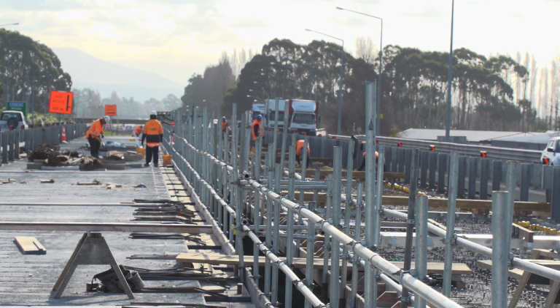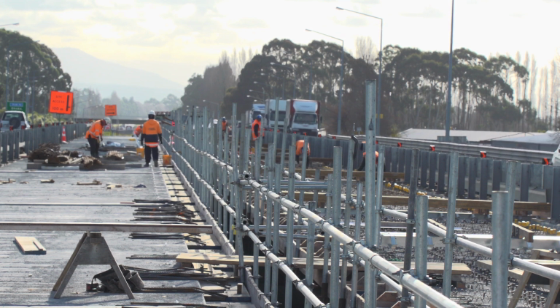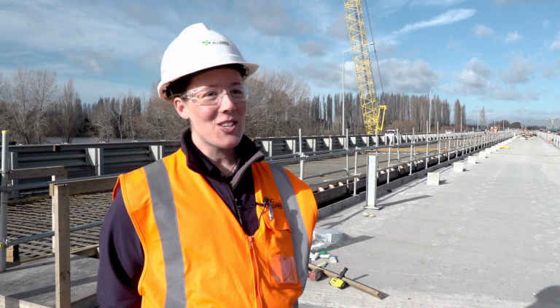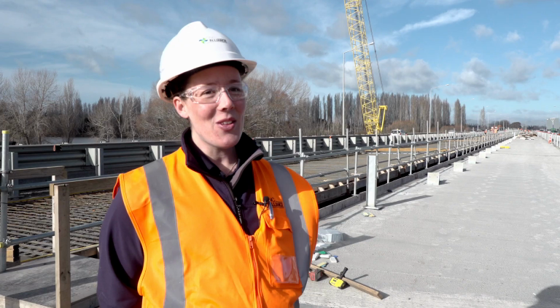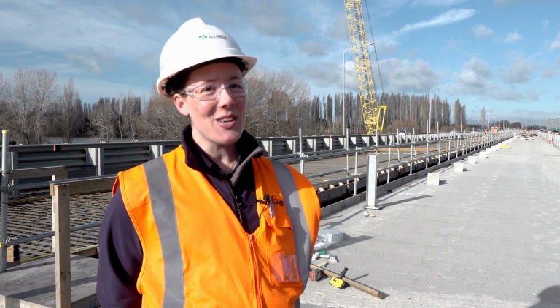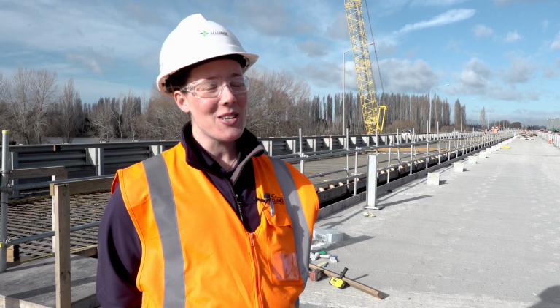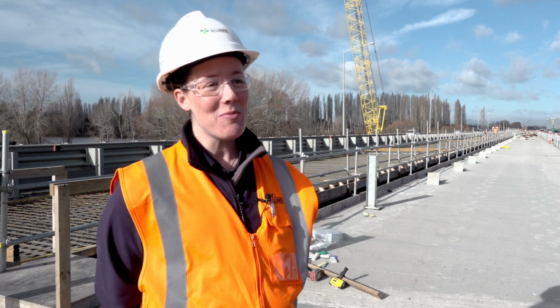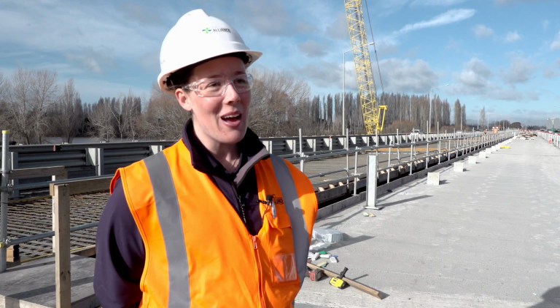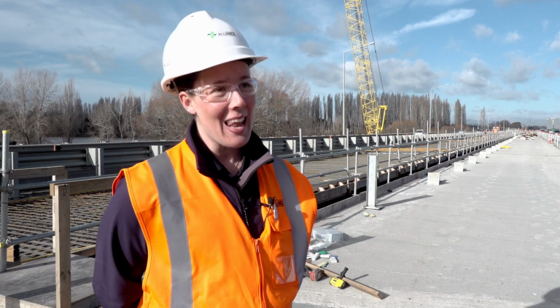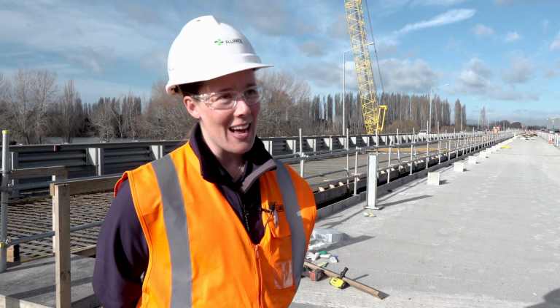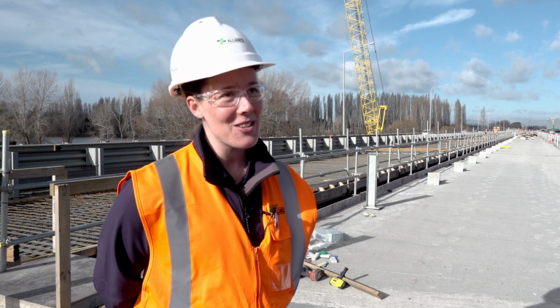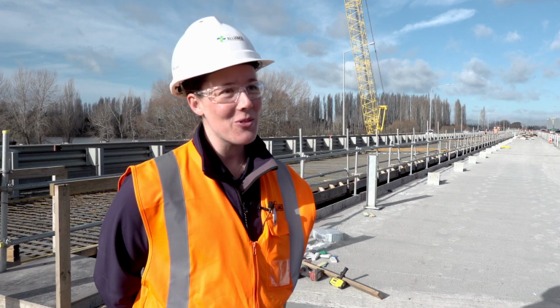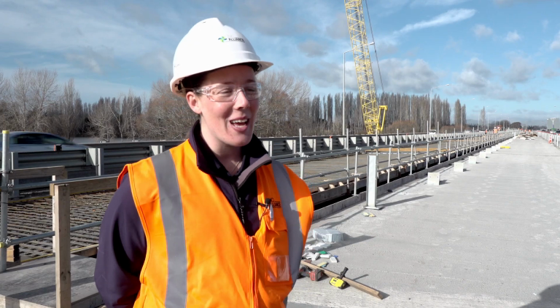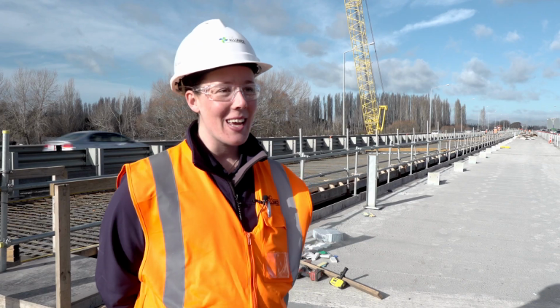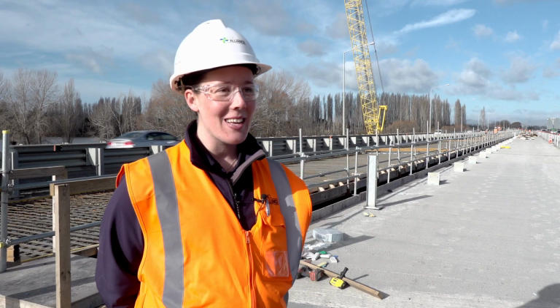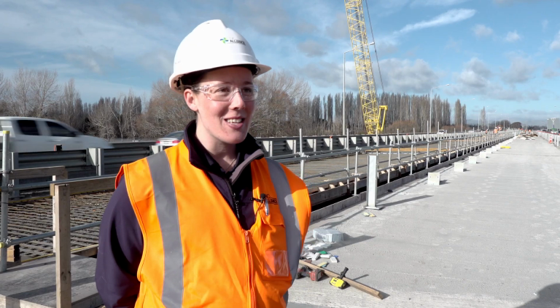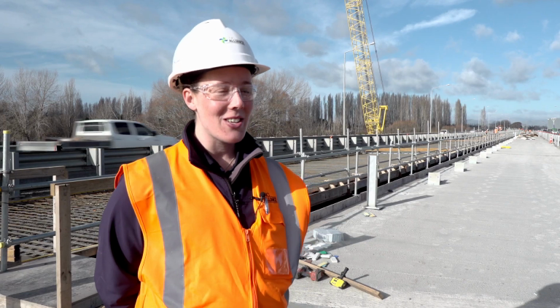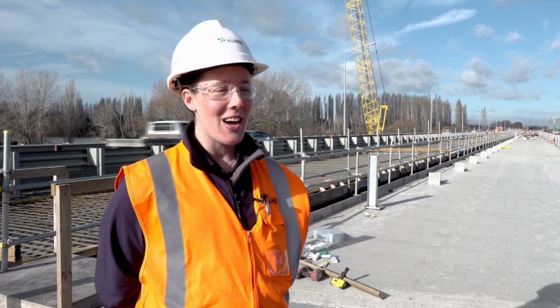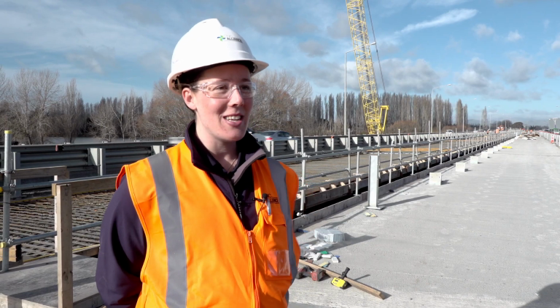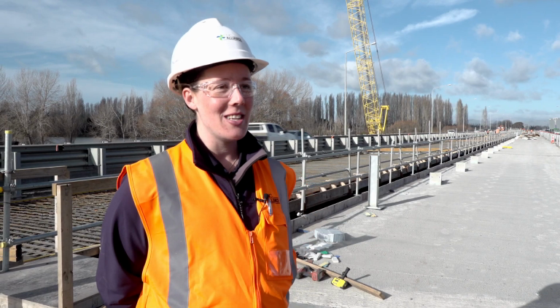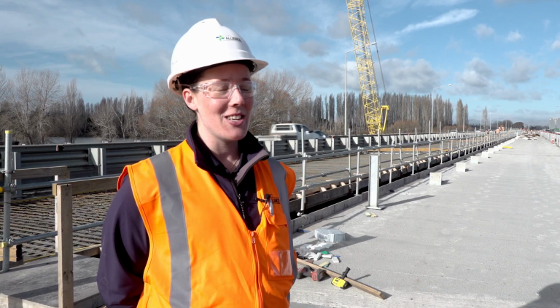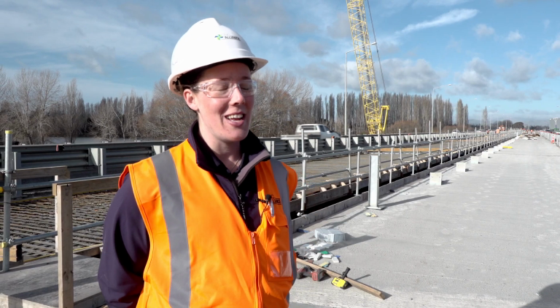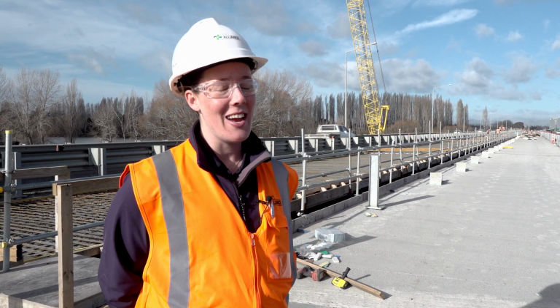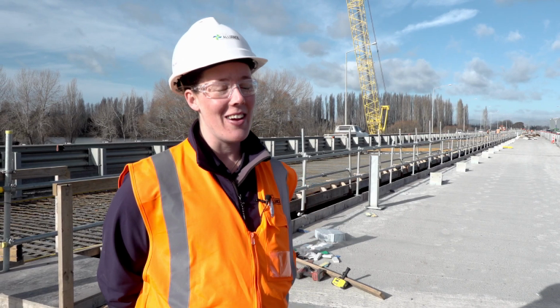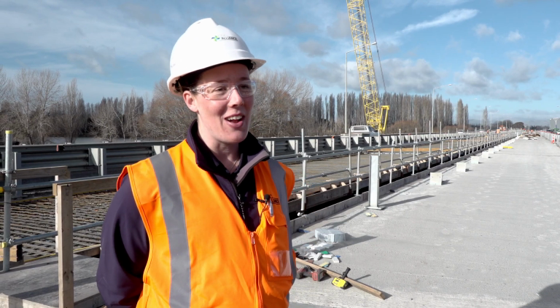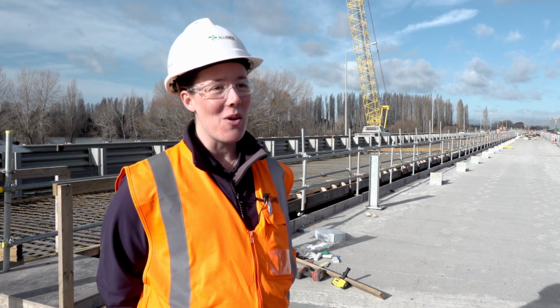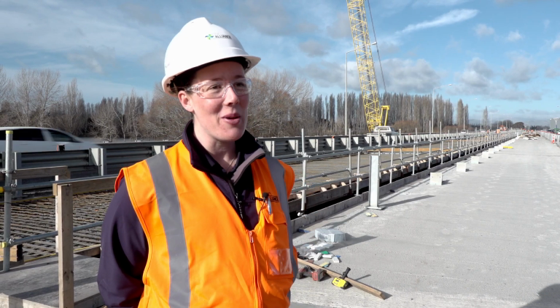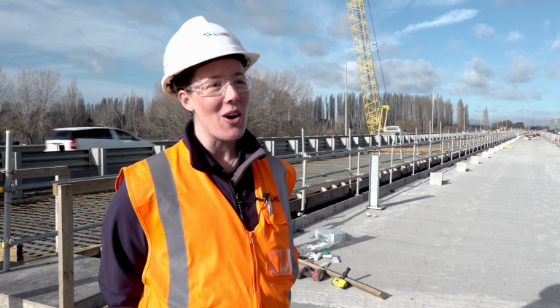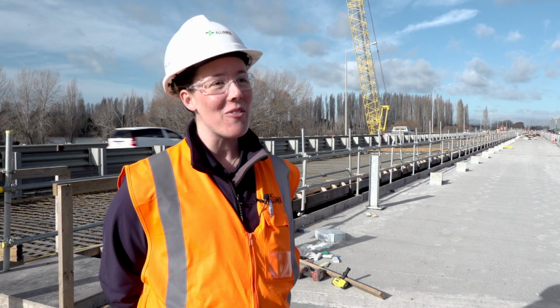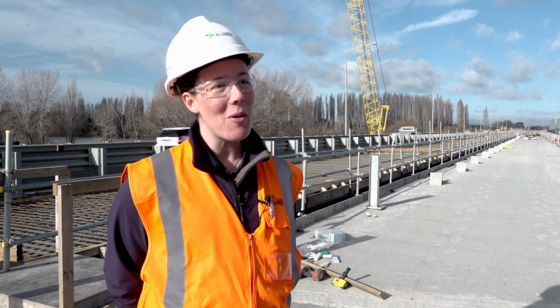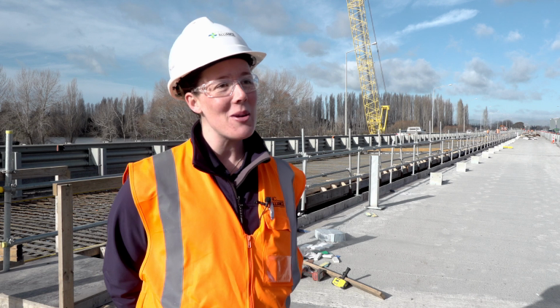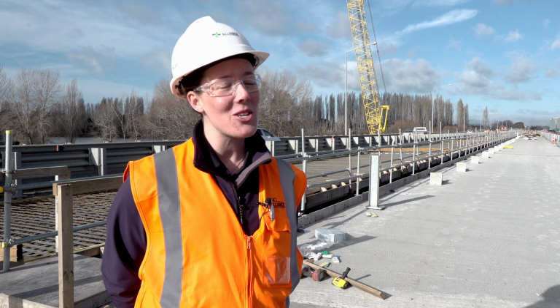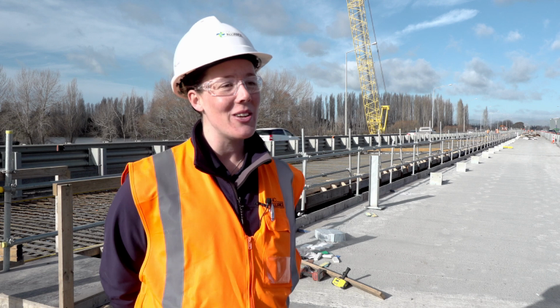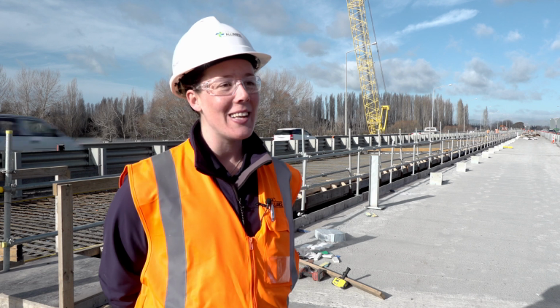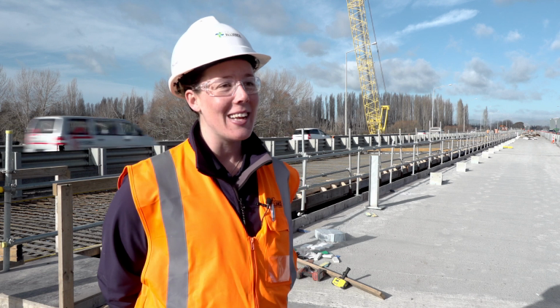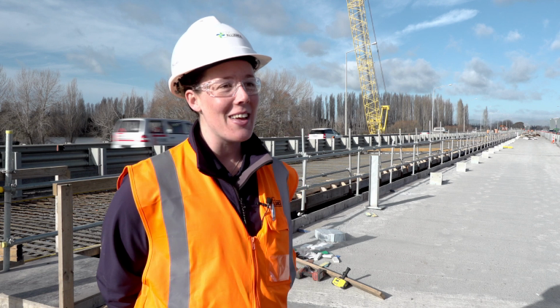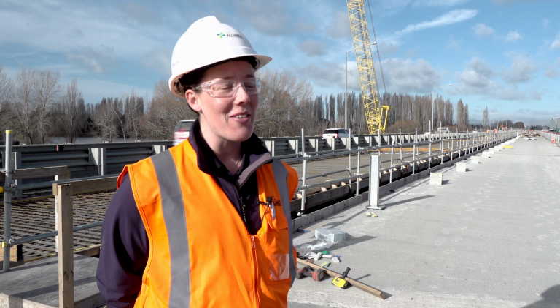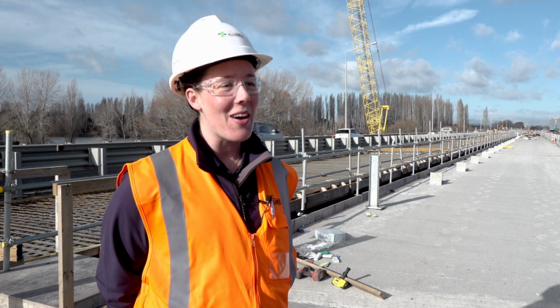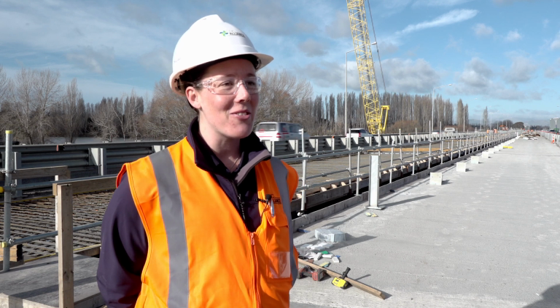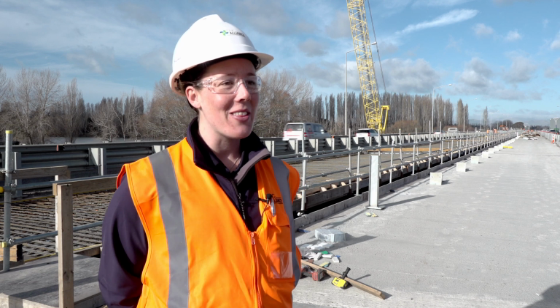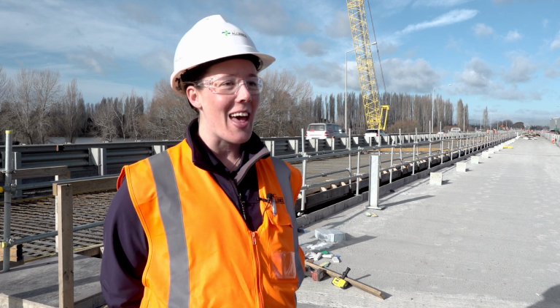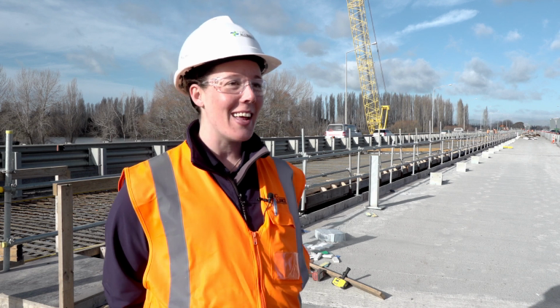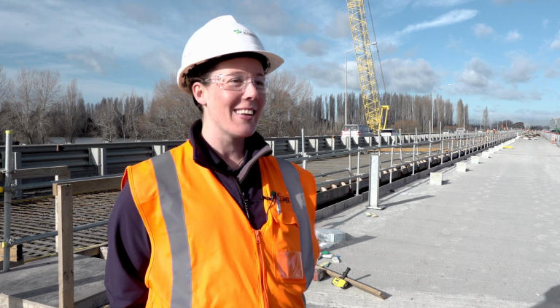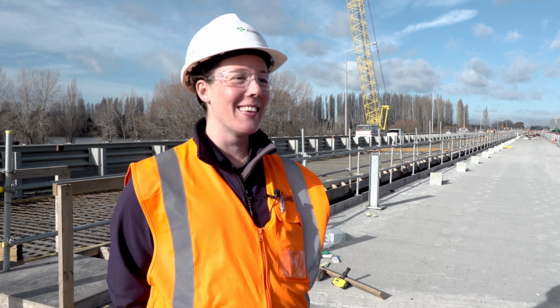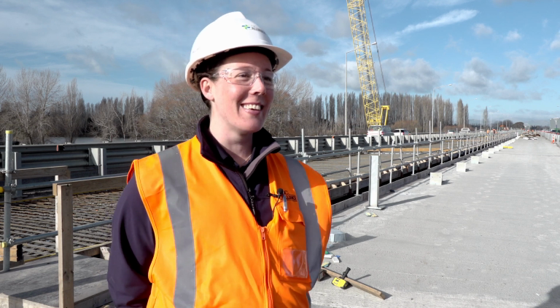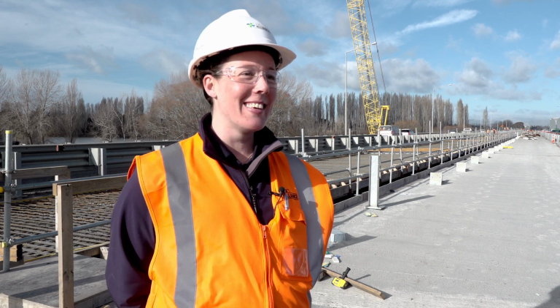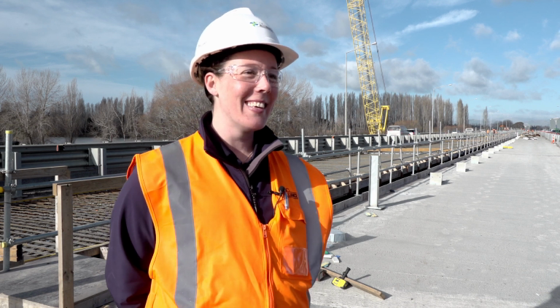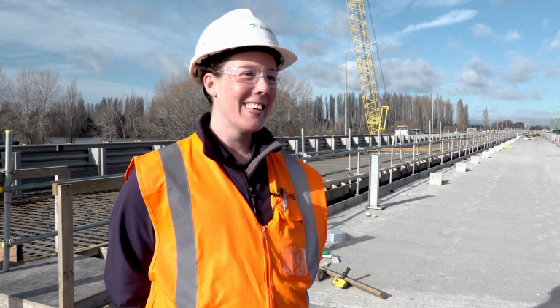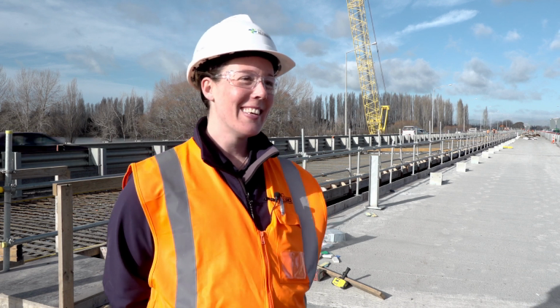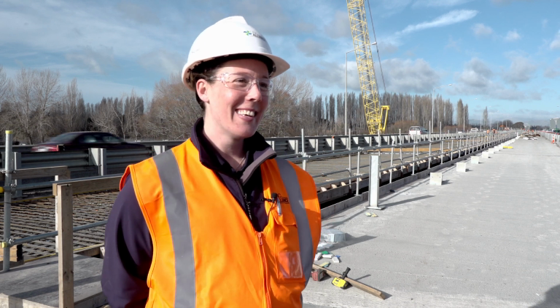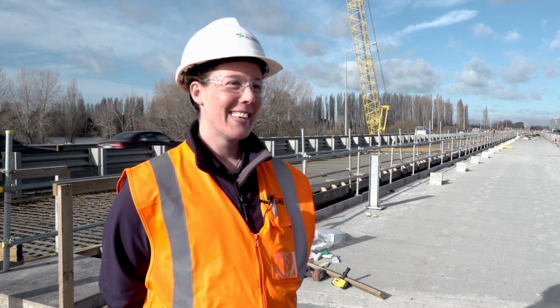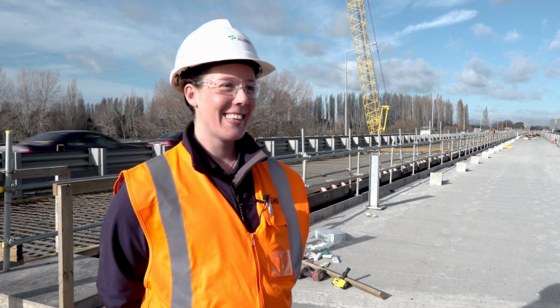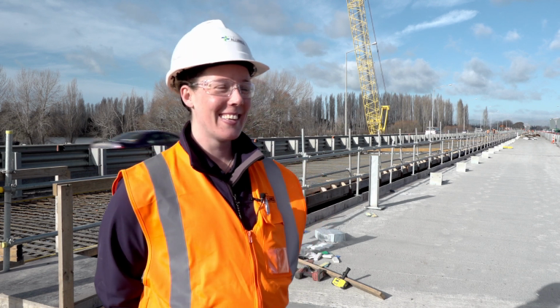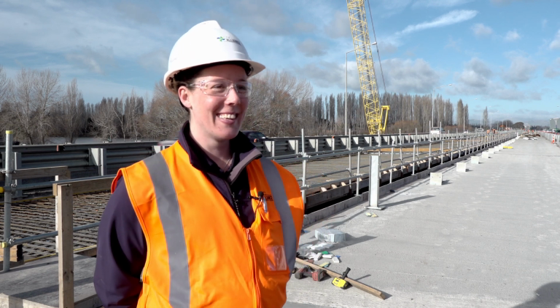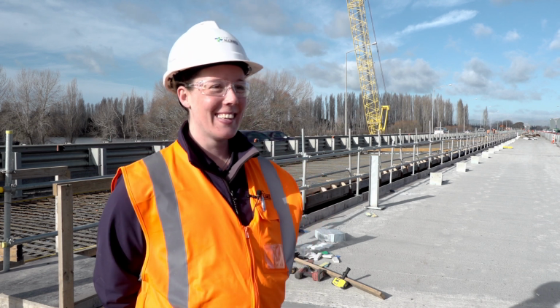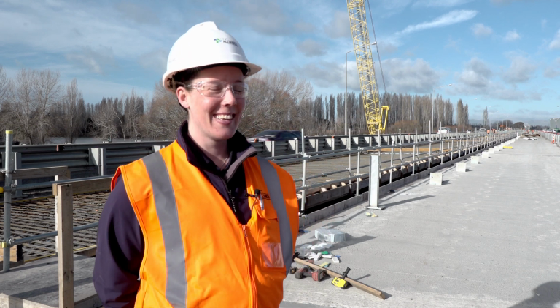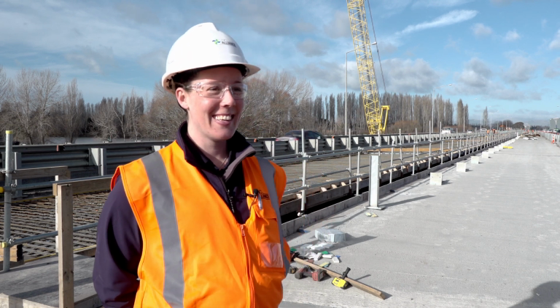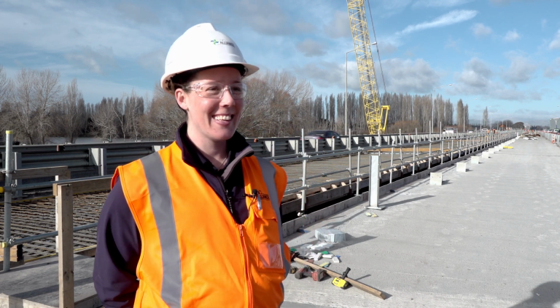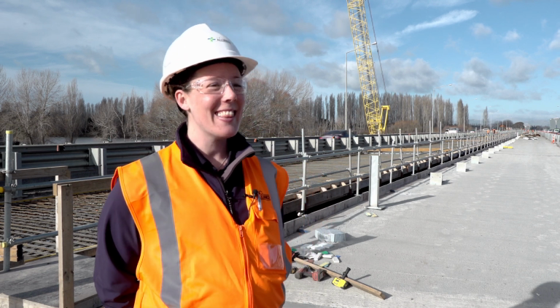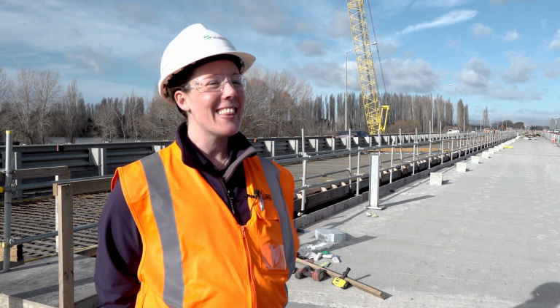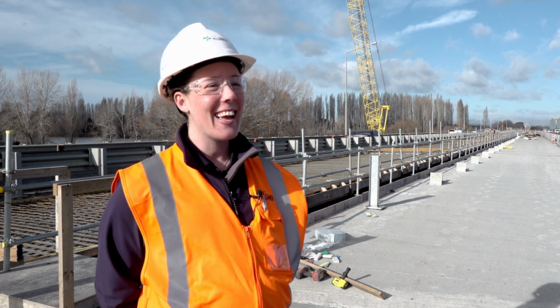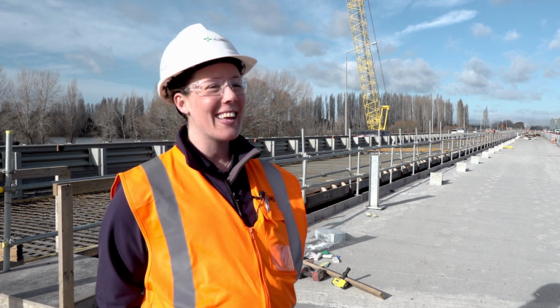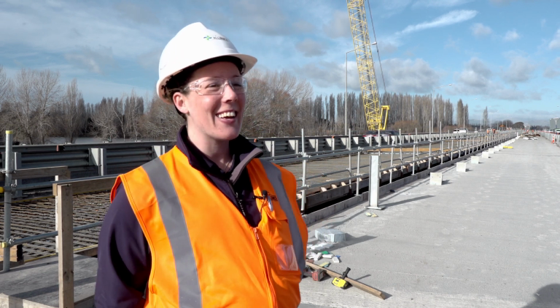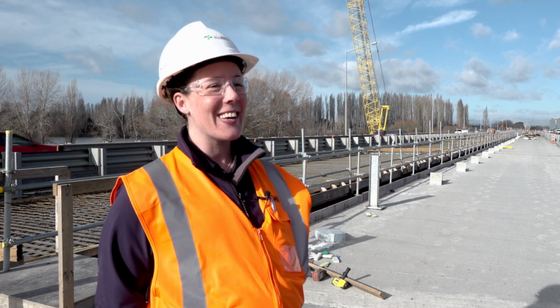This is my last week as a site engineer and I'll be off on maternity leave after that. Congratulations. Thank you.